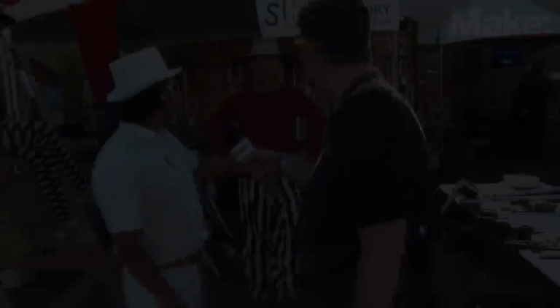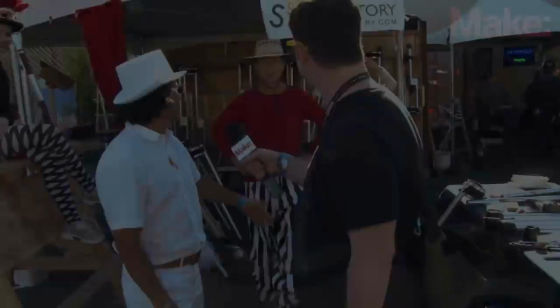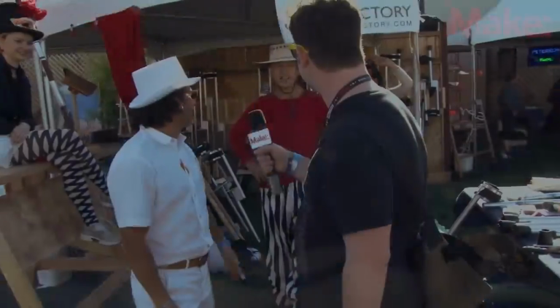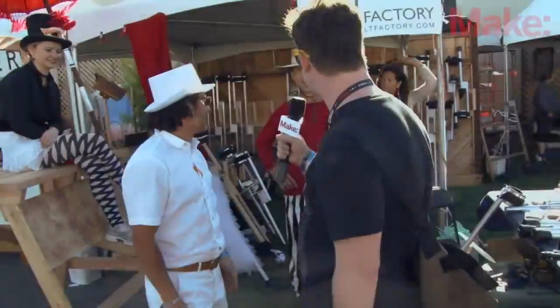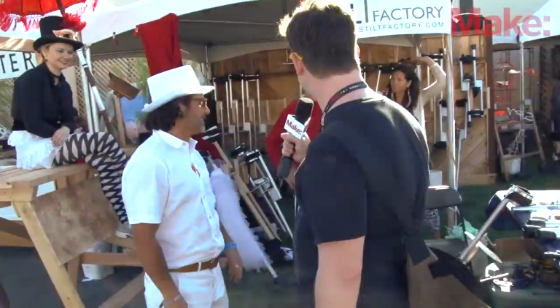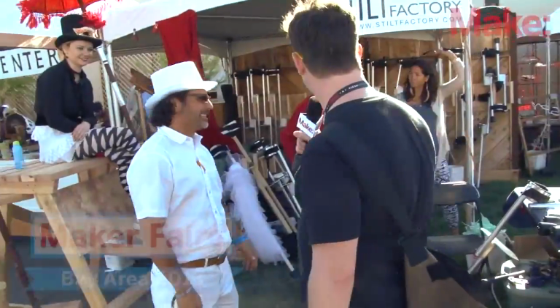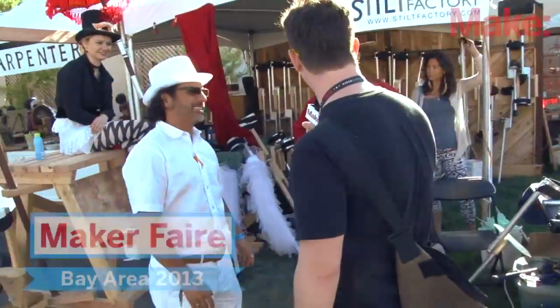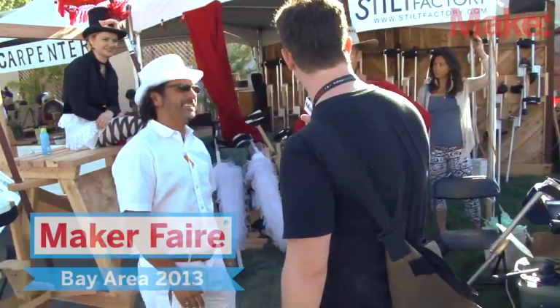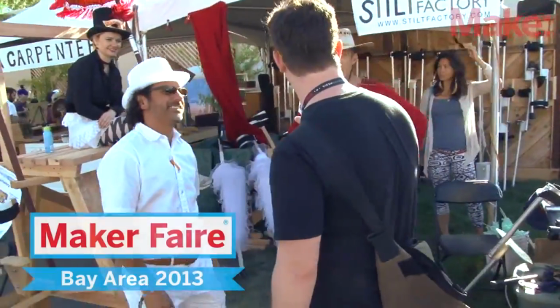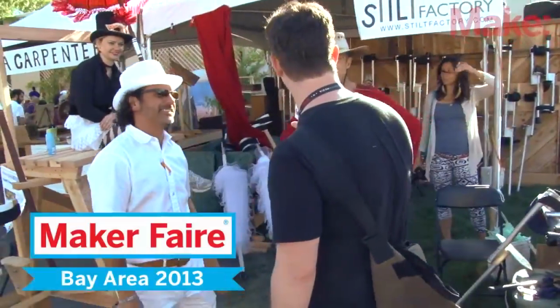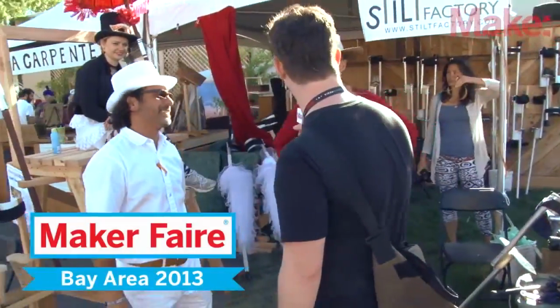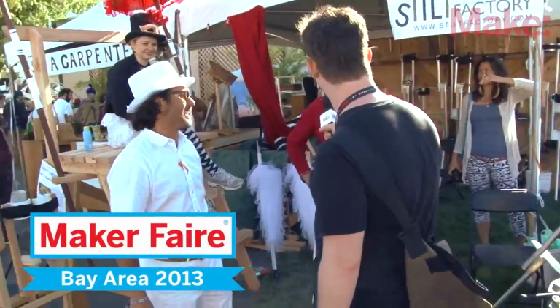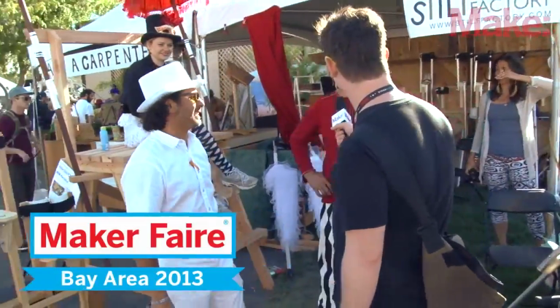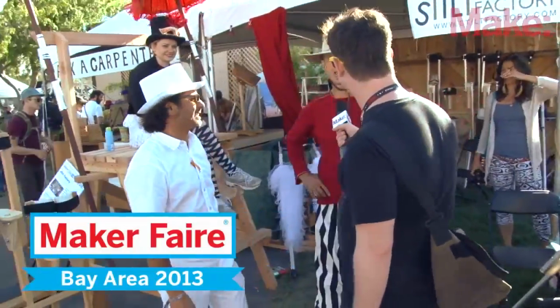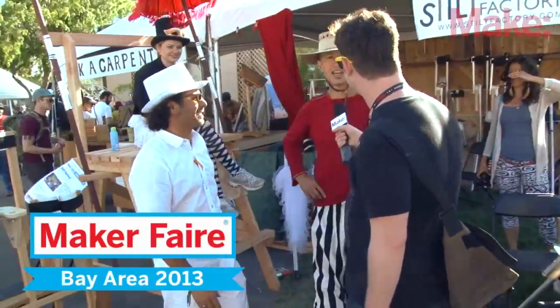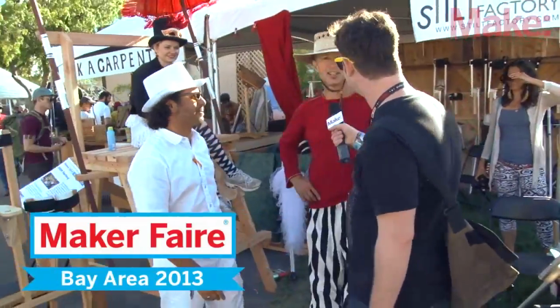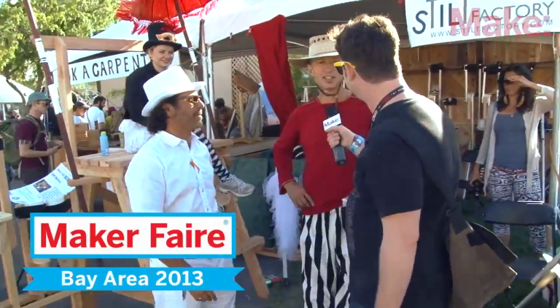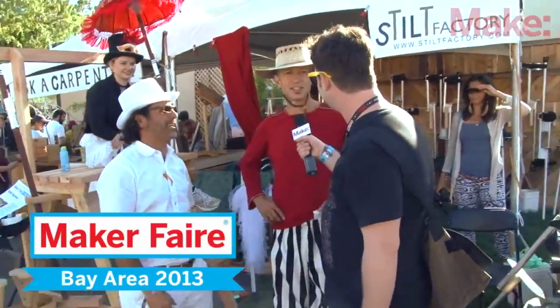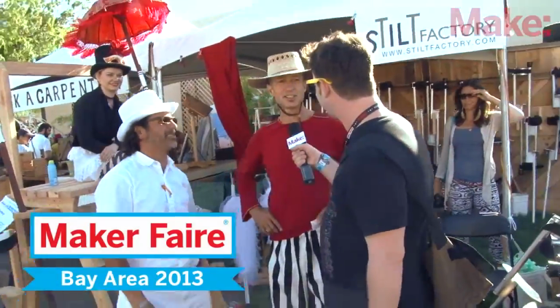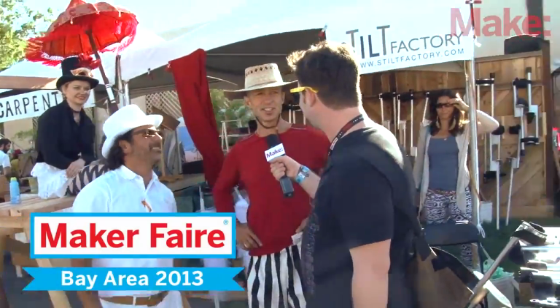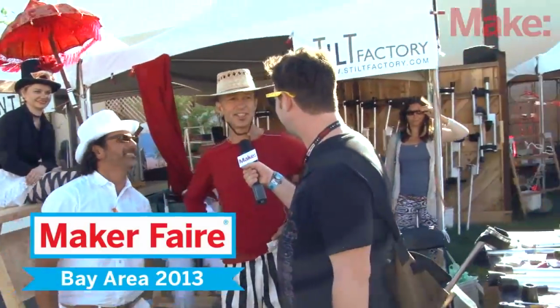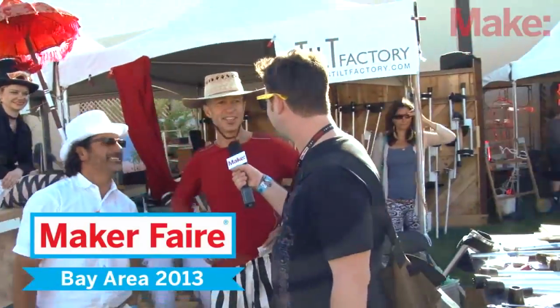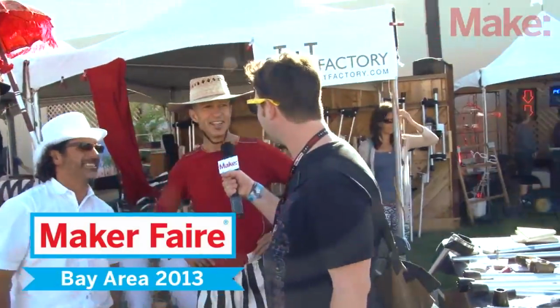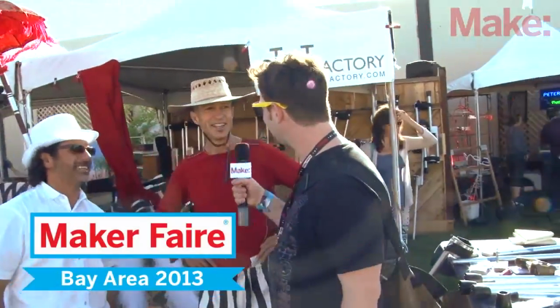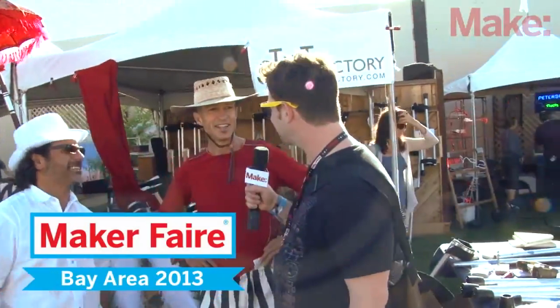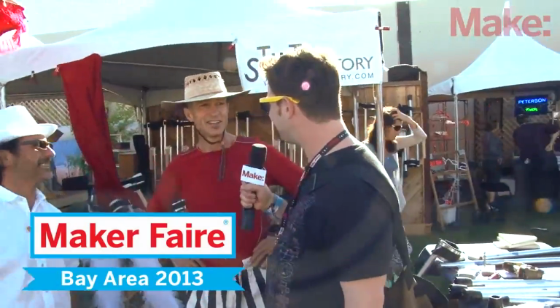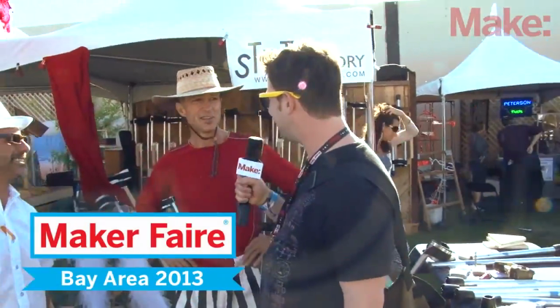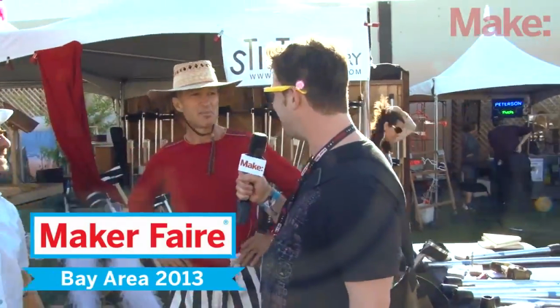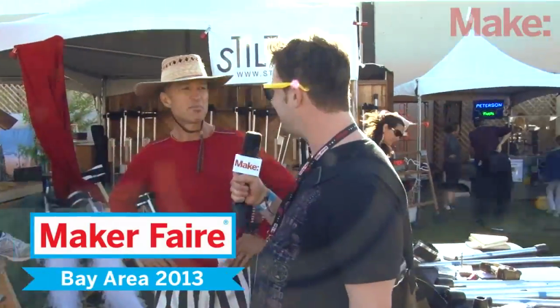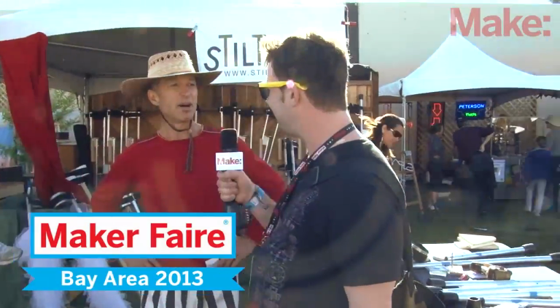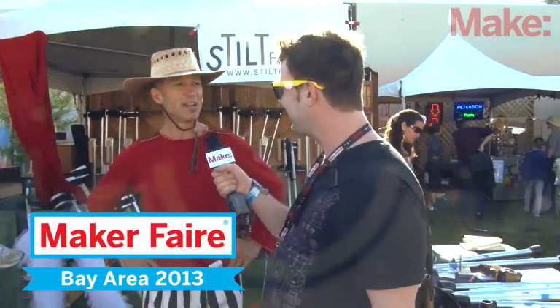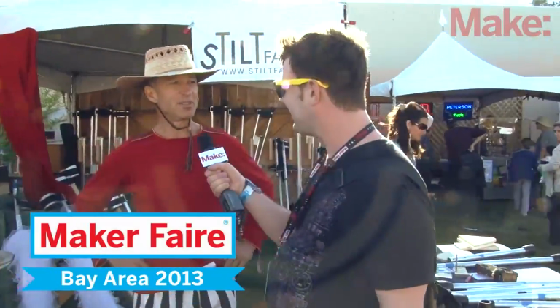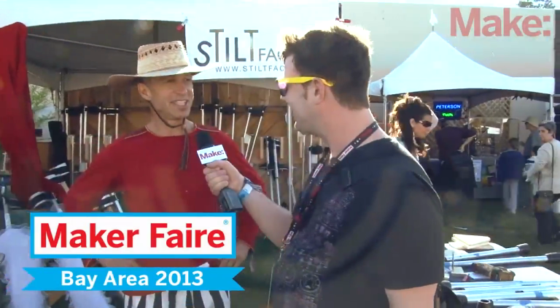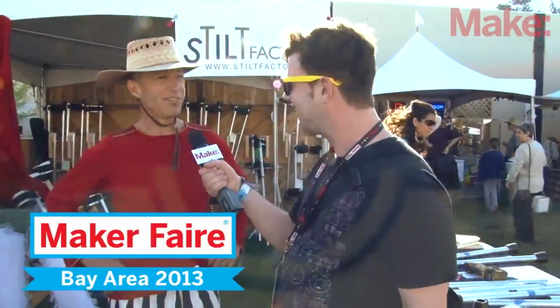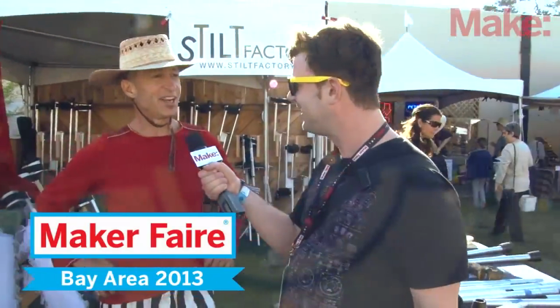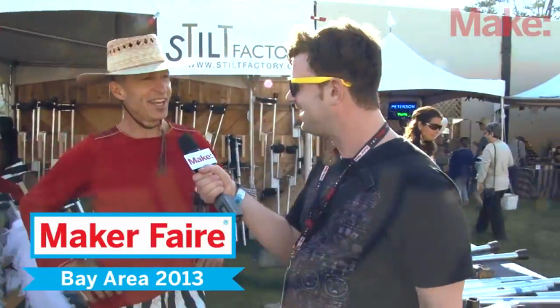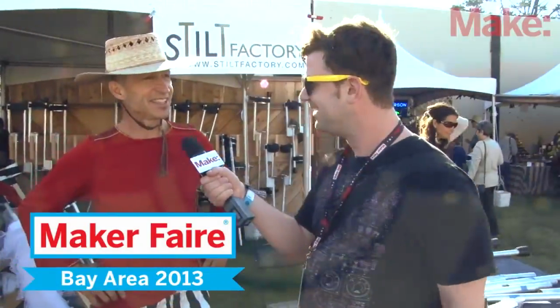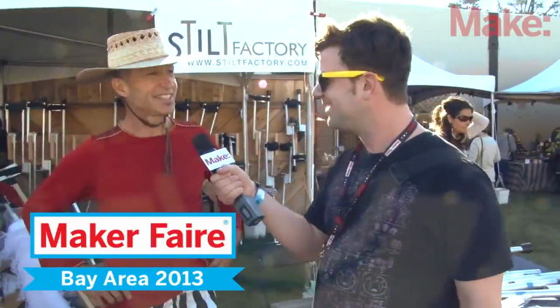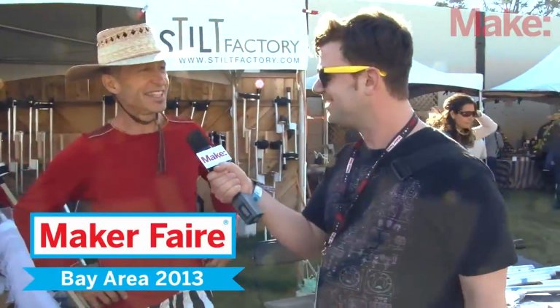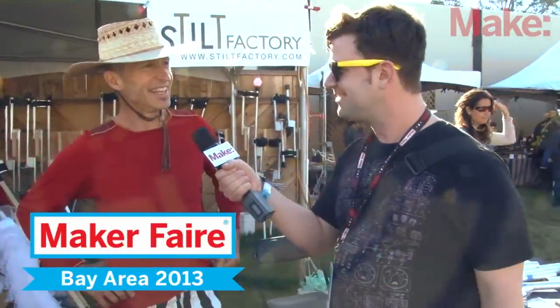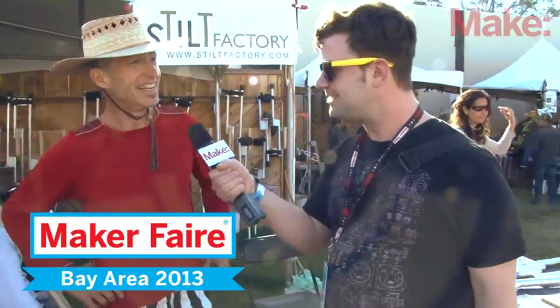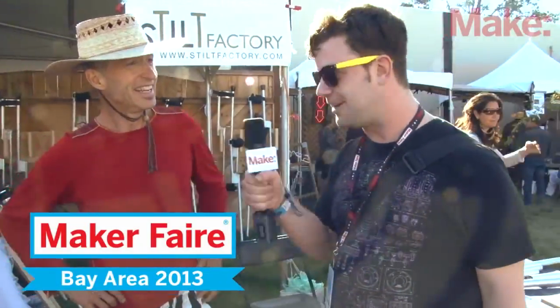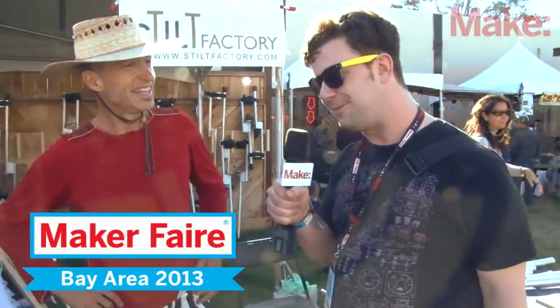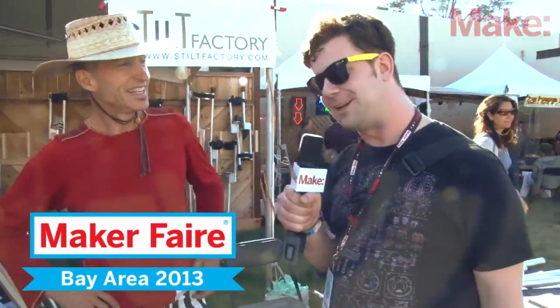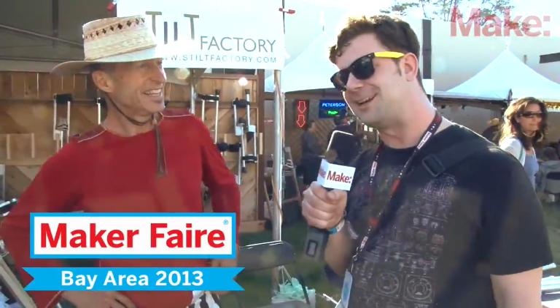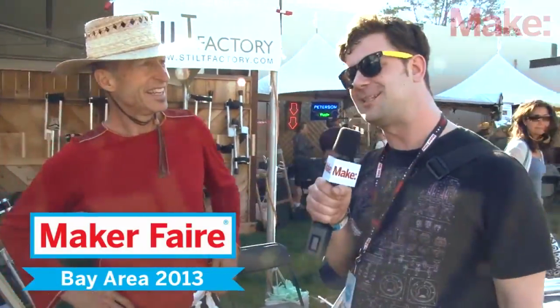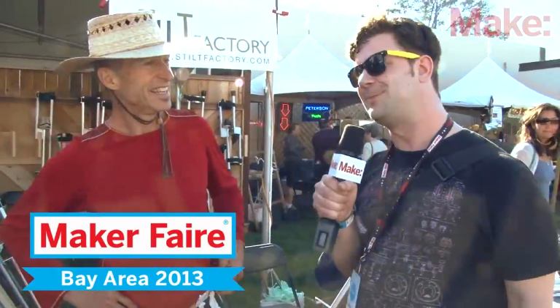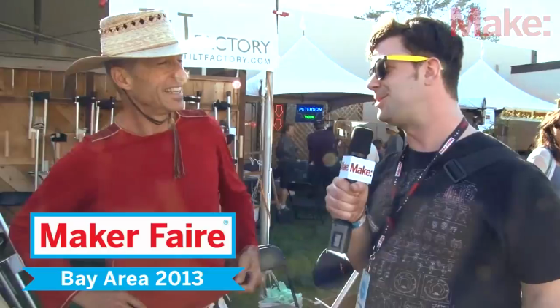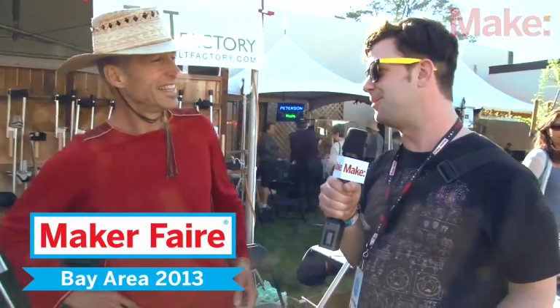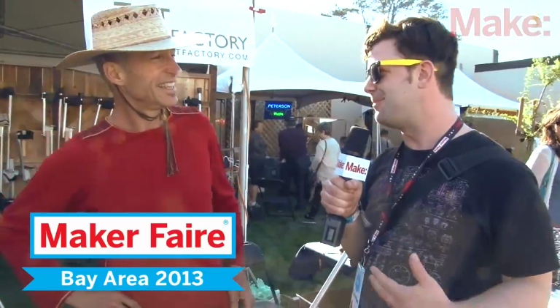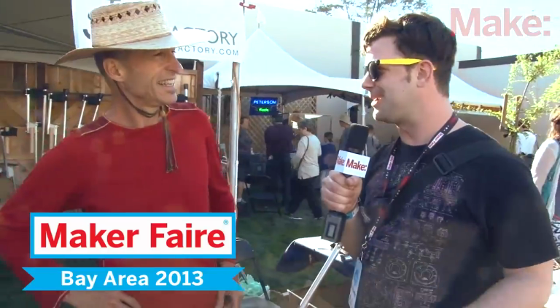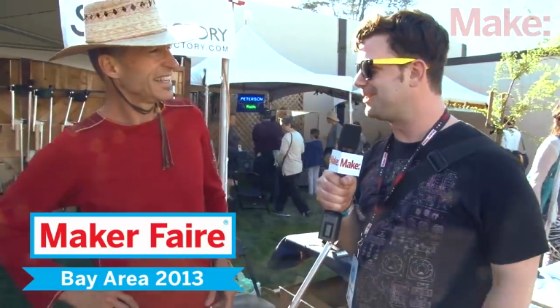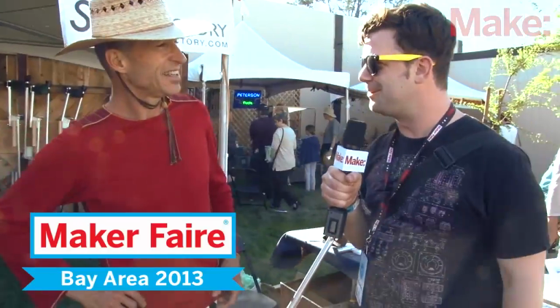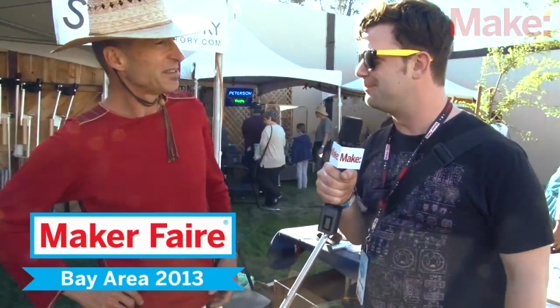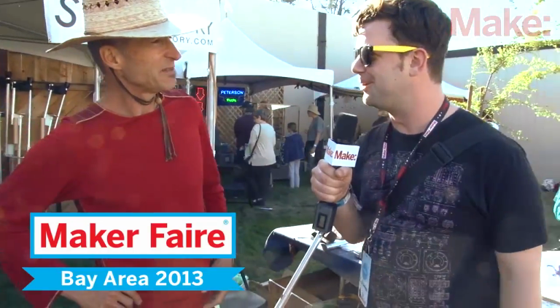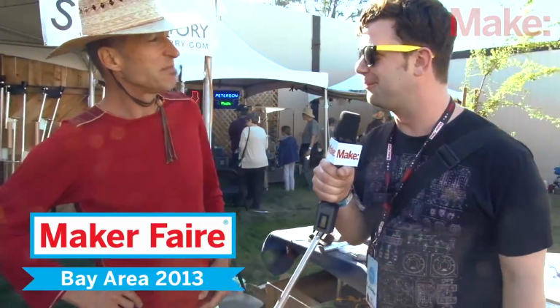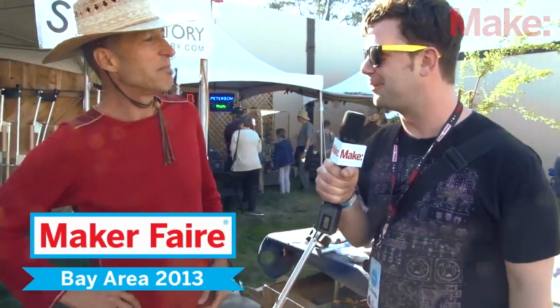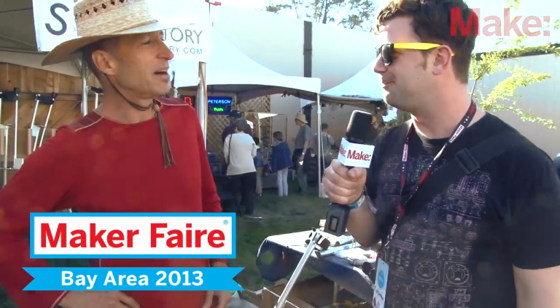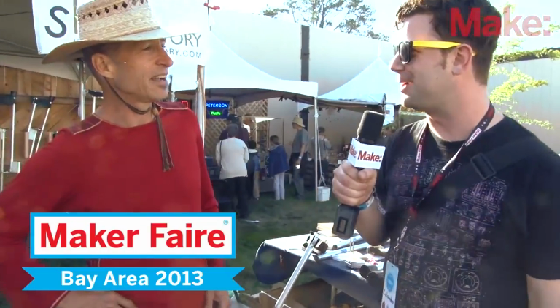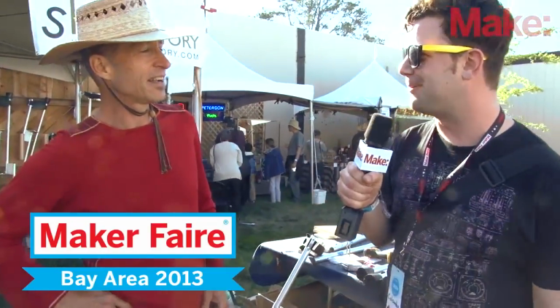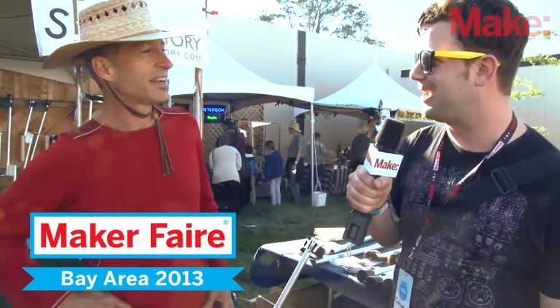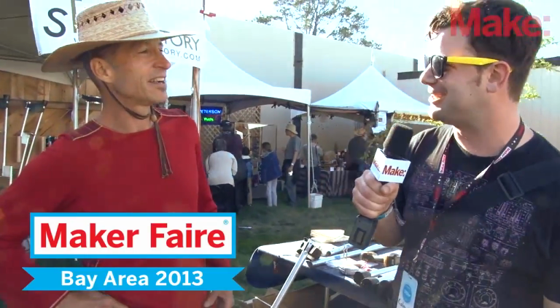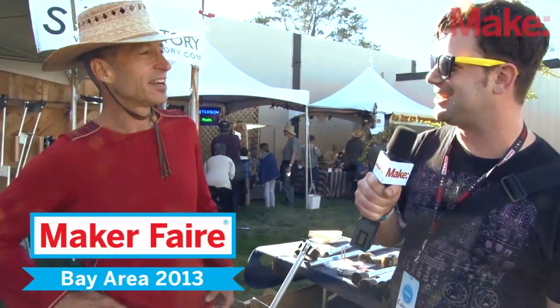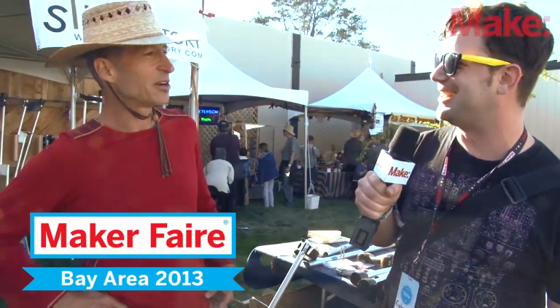He's the stilt maker and I'm the head scientist. Hi, what's your name? My name is David Hansen. David, nice to meet you. I'm Mike Colombo from Make Magazine.